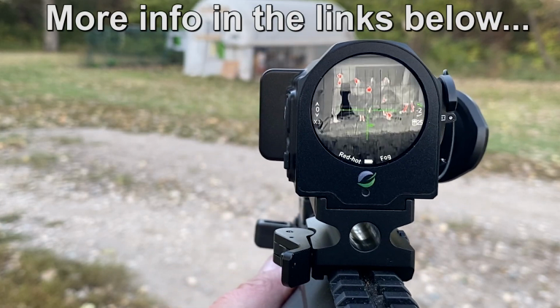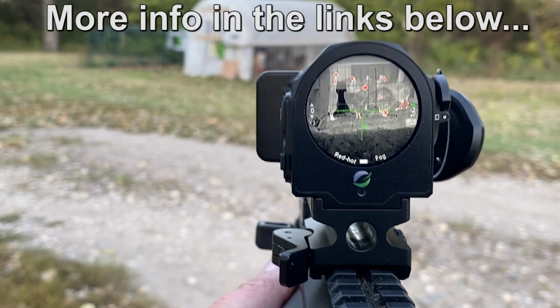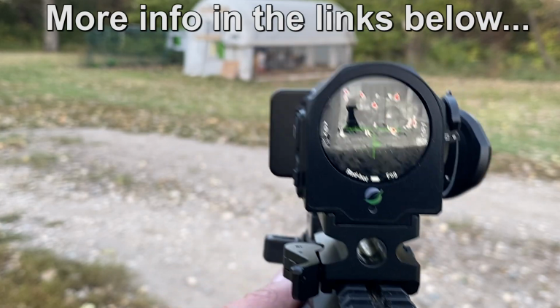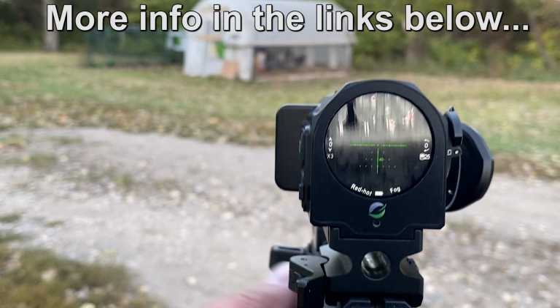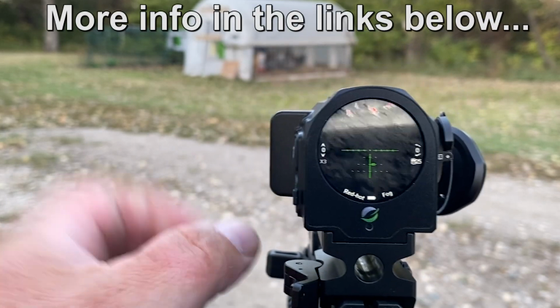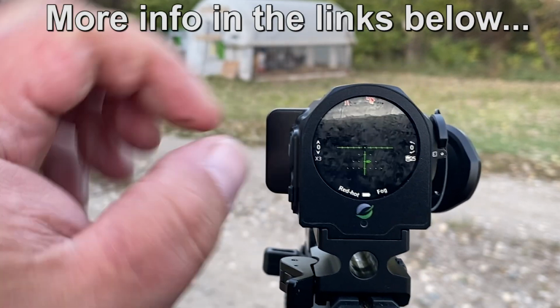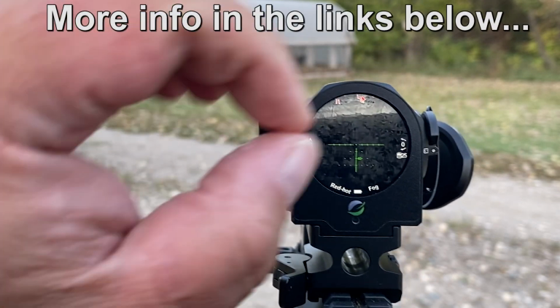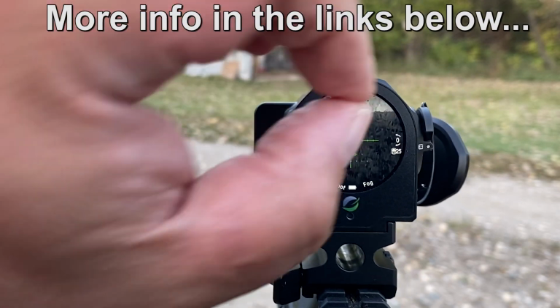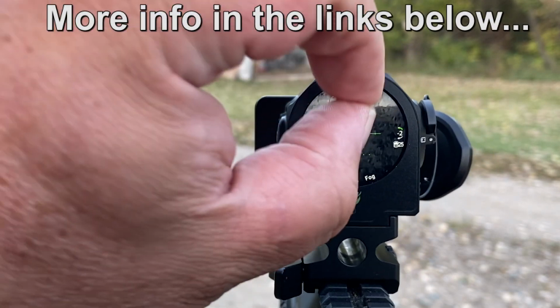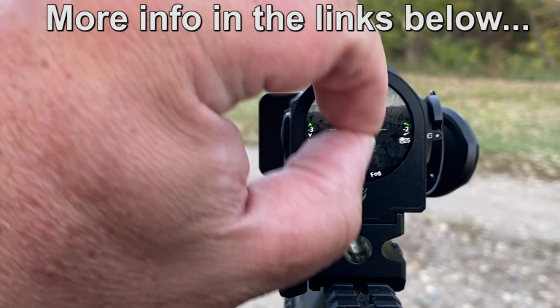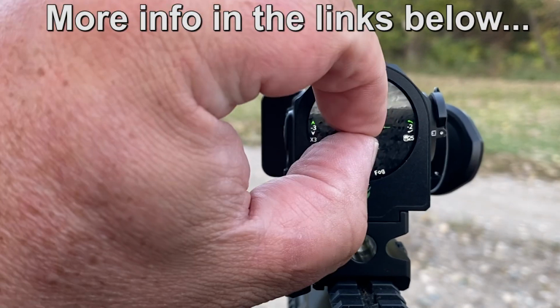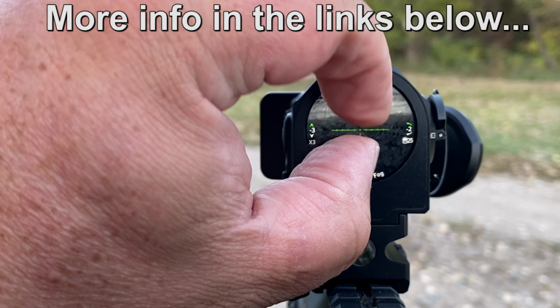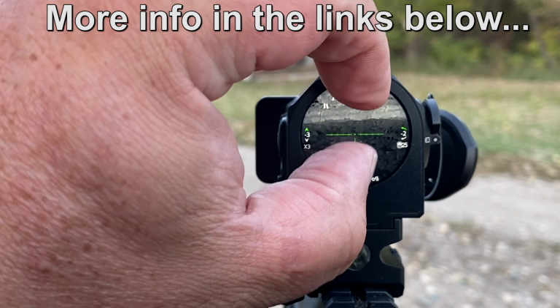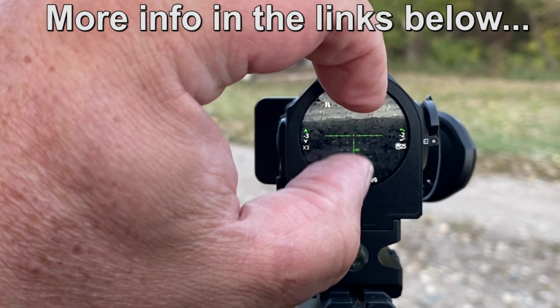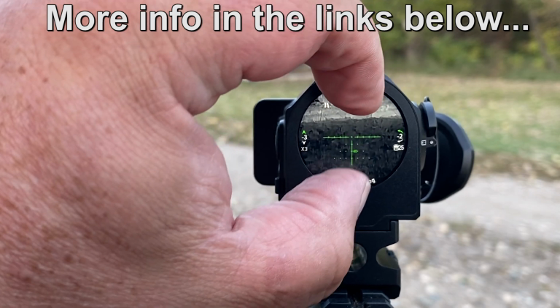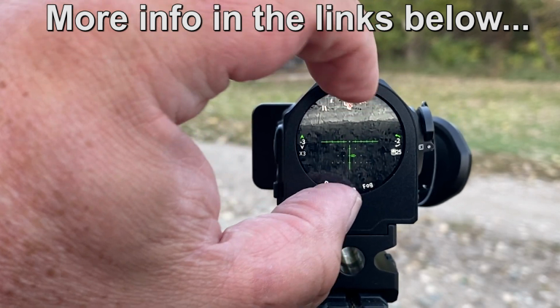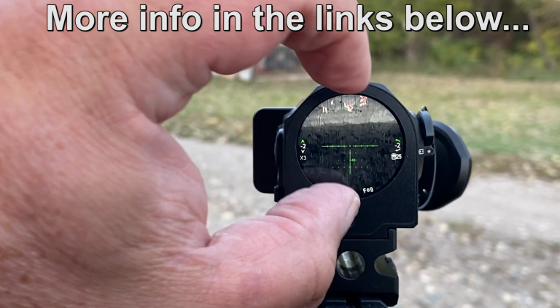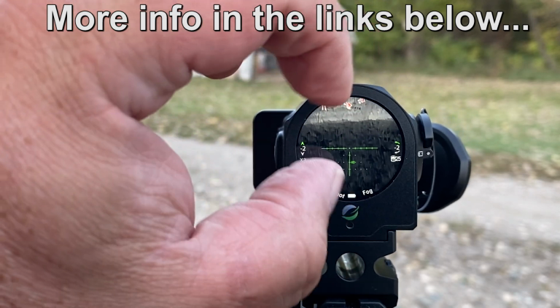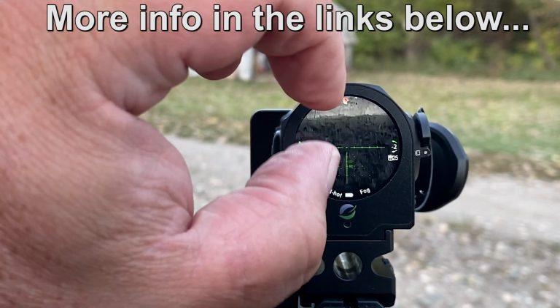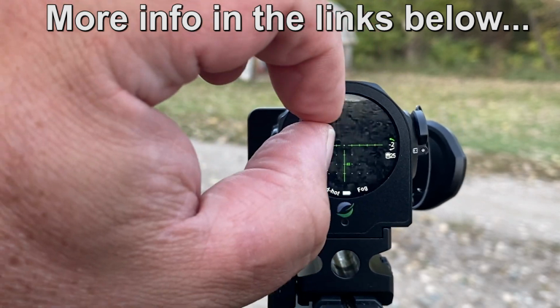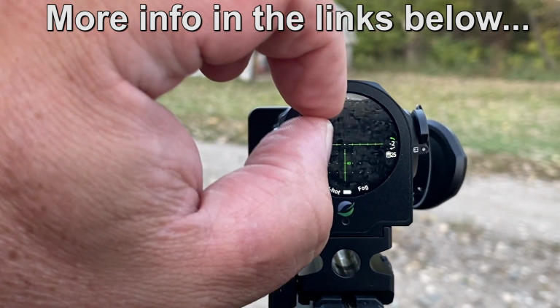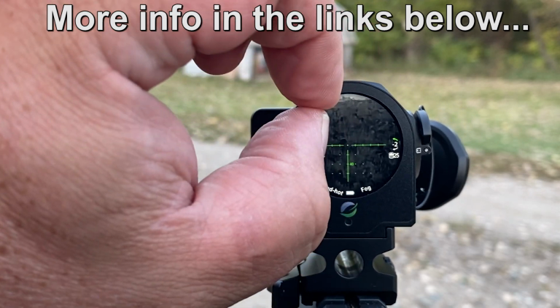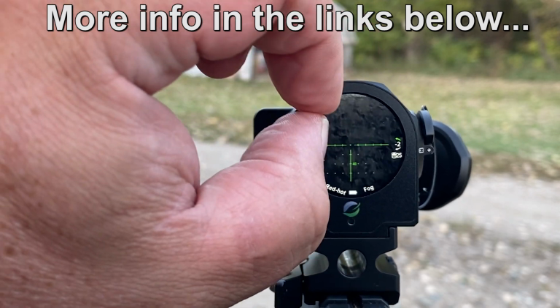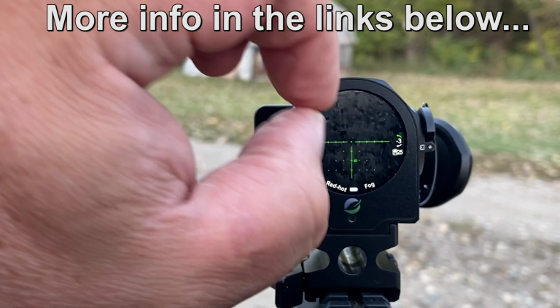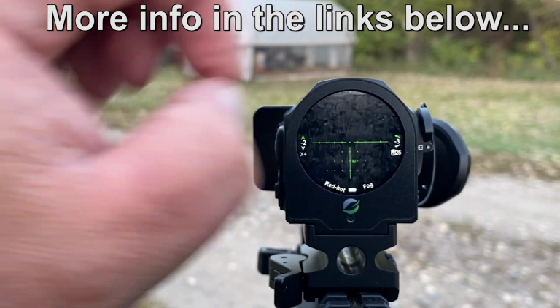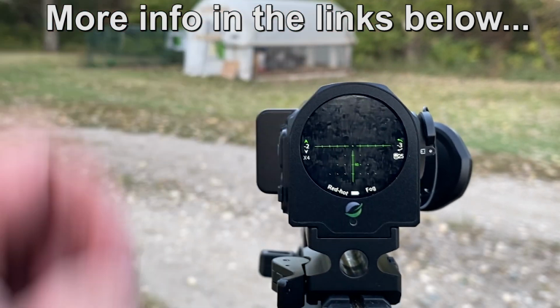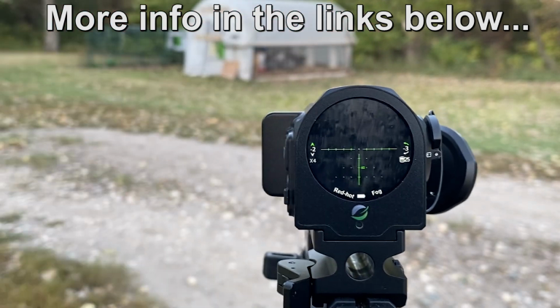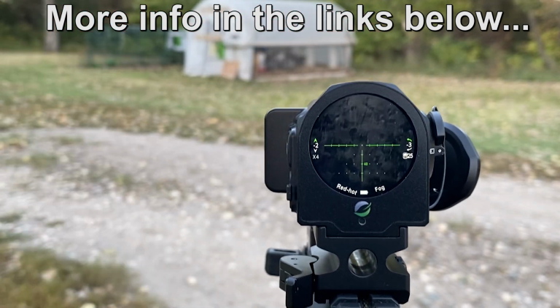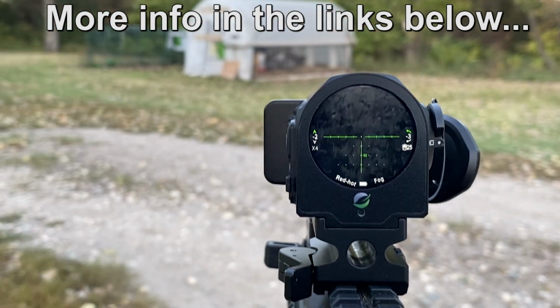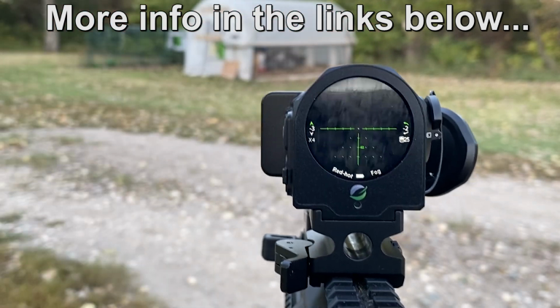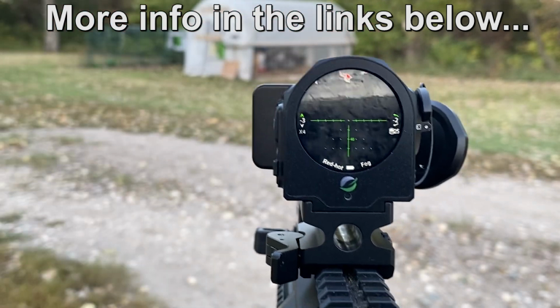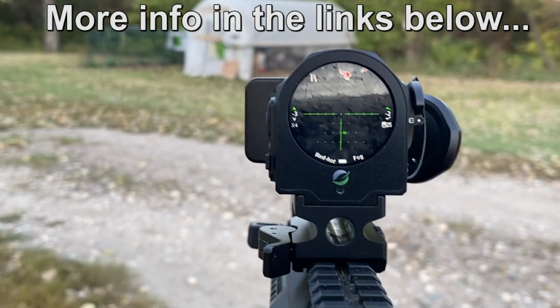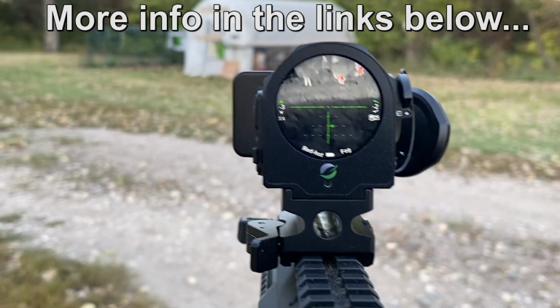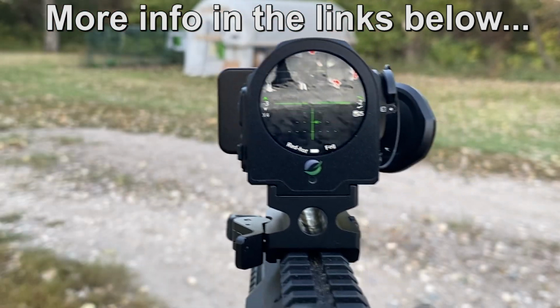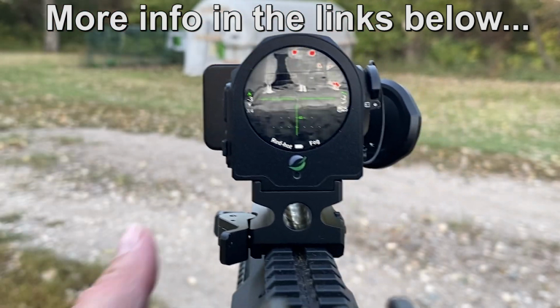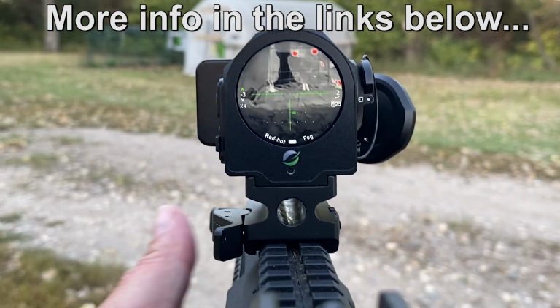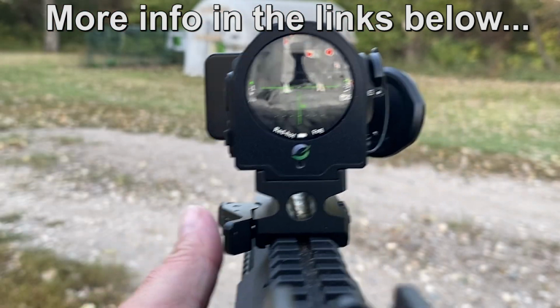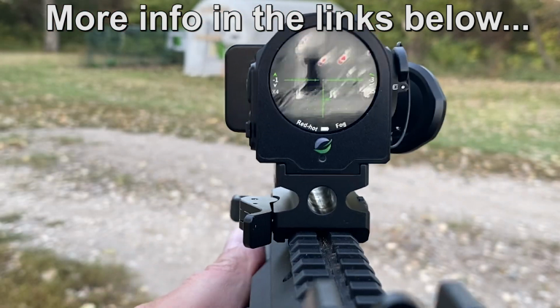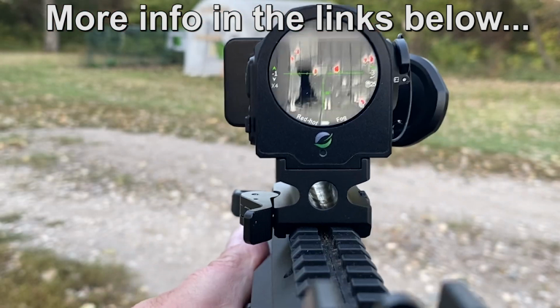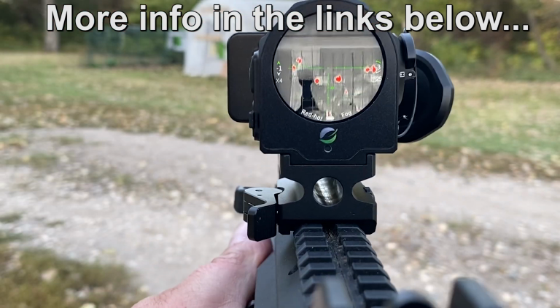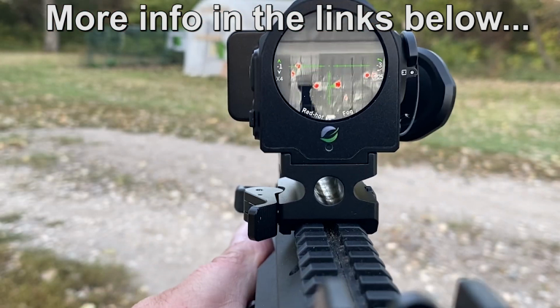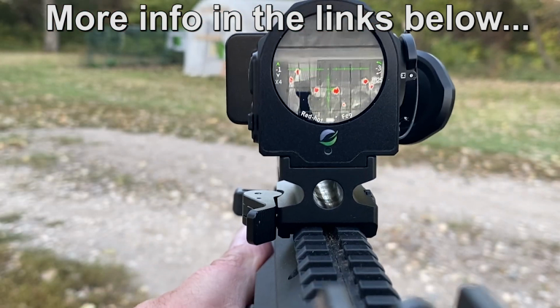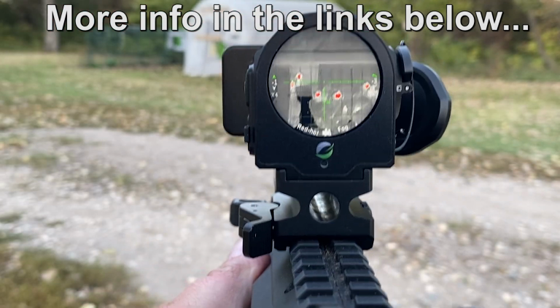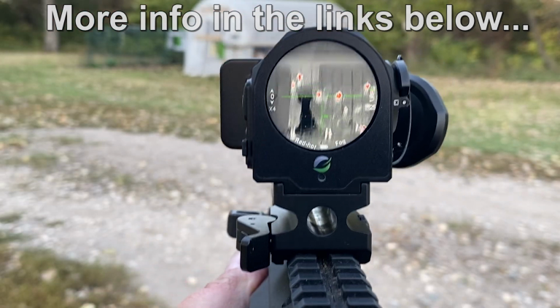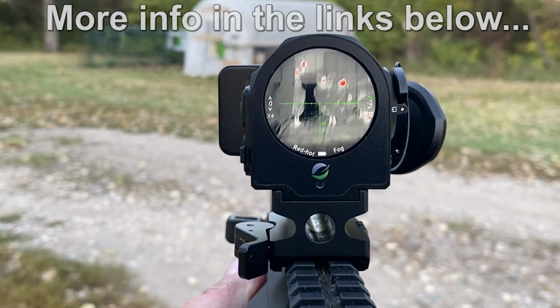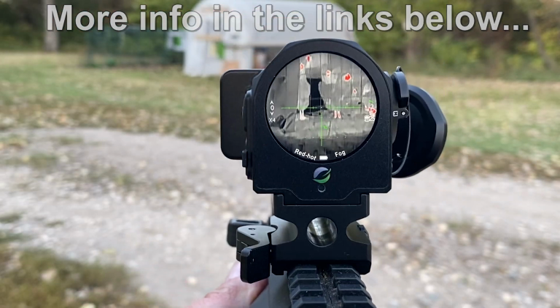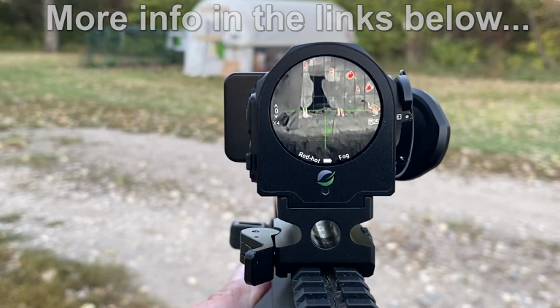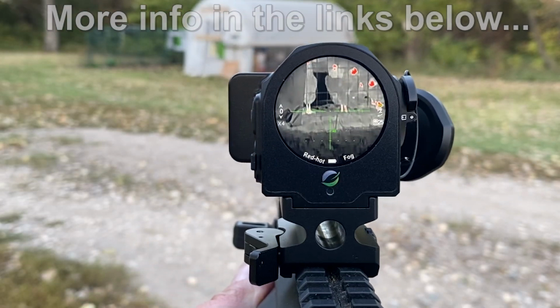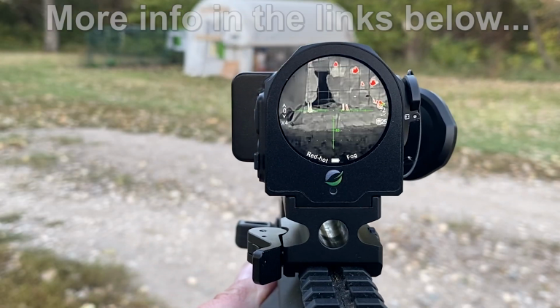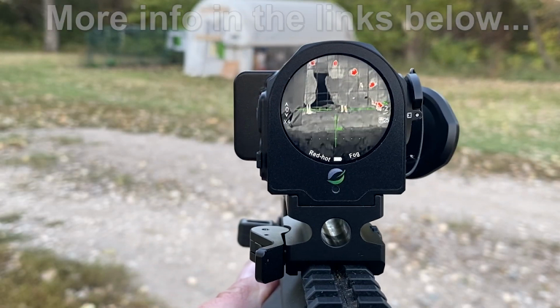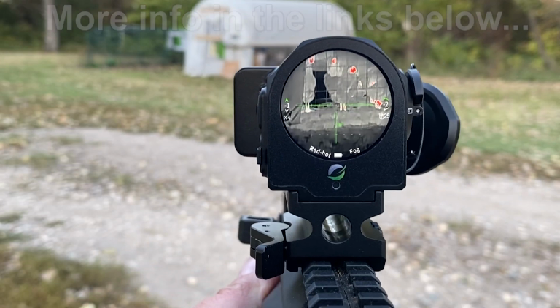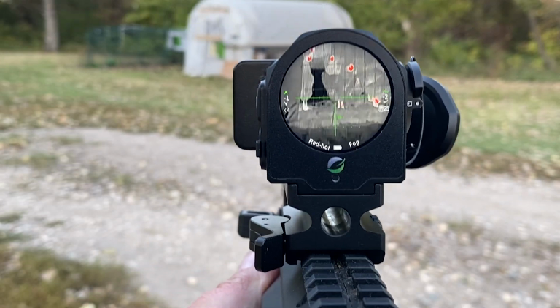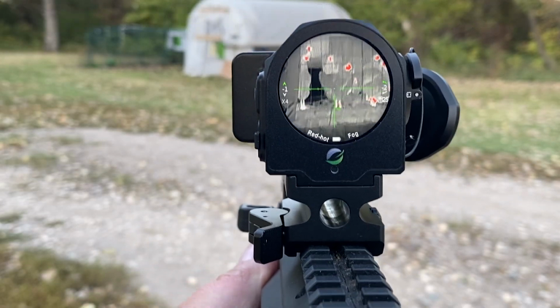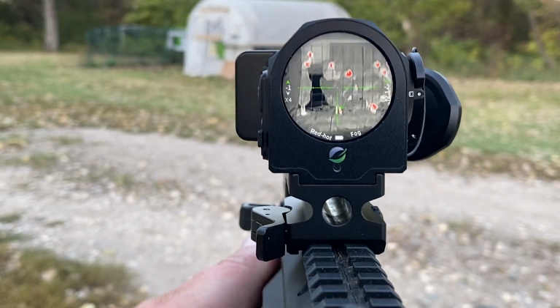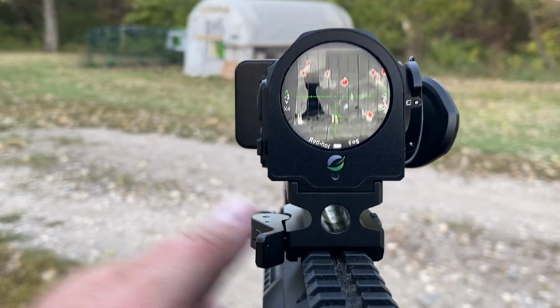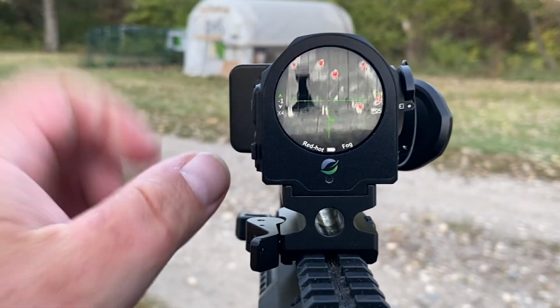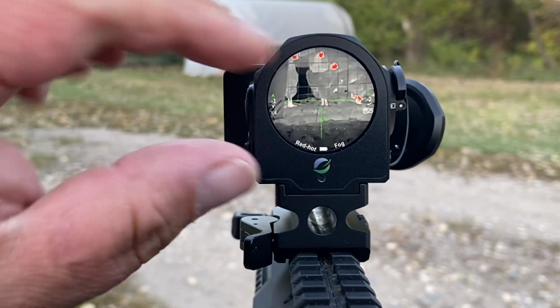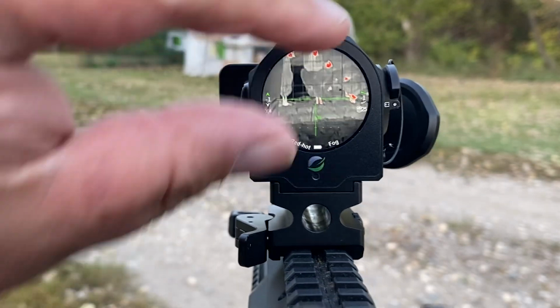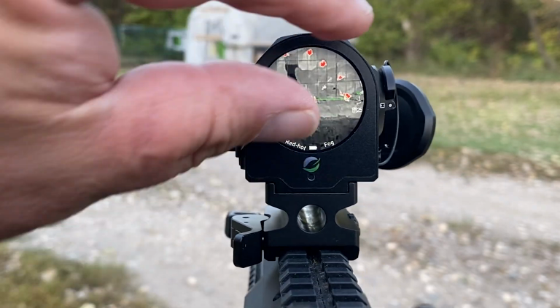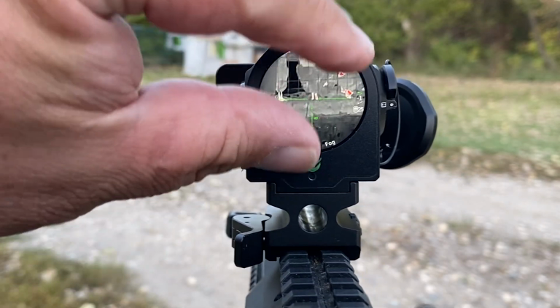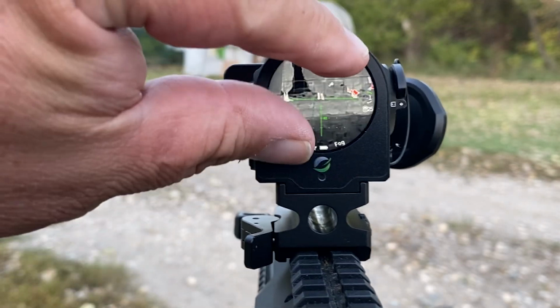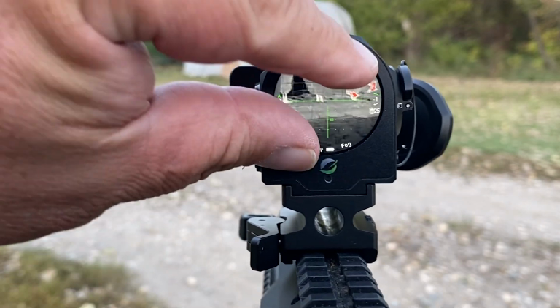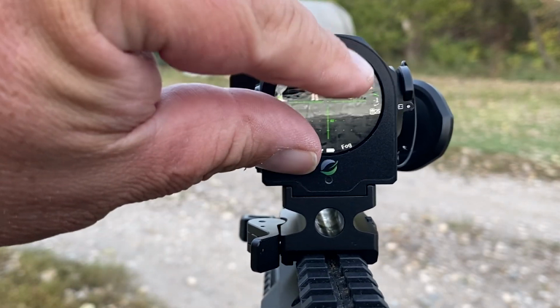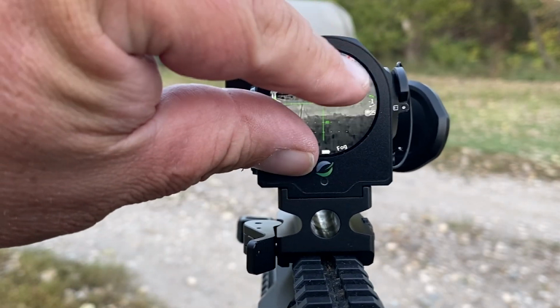Want to zoom in? Just touch the screen. Want to zoom back out? Pinch it.